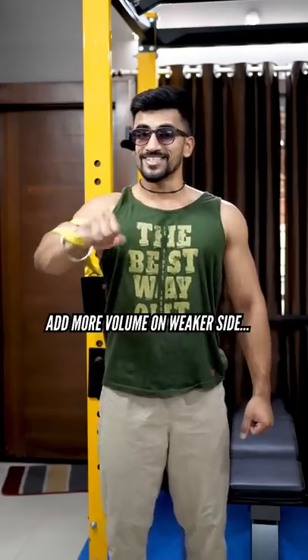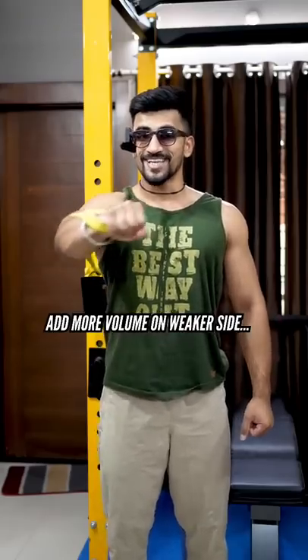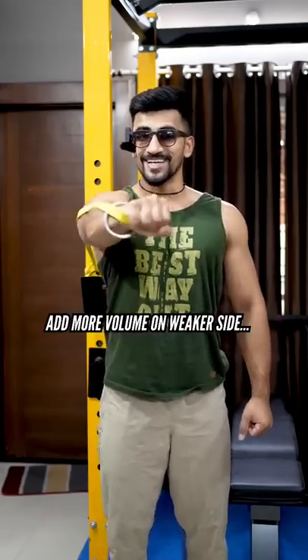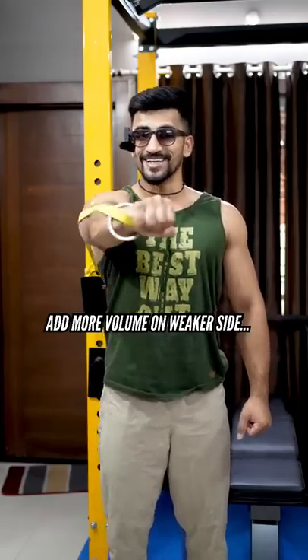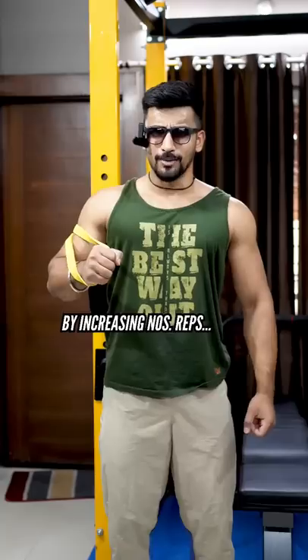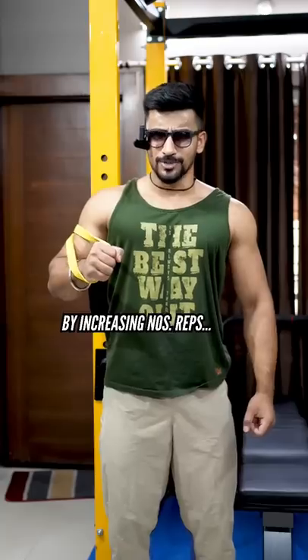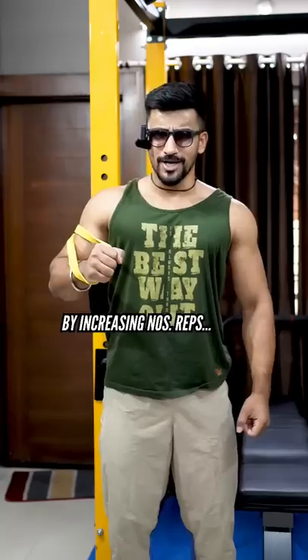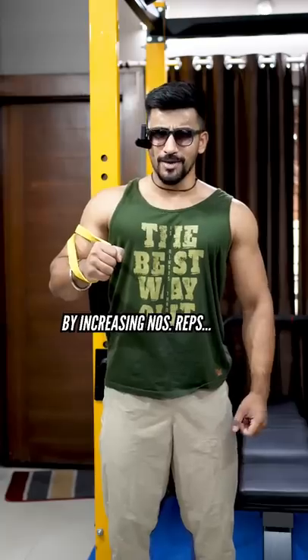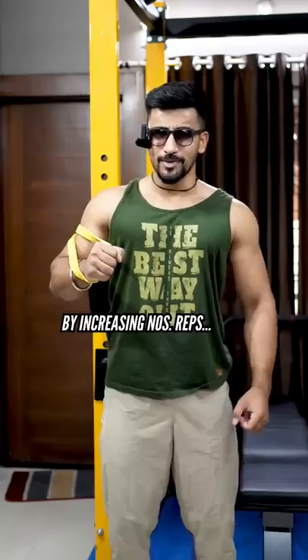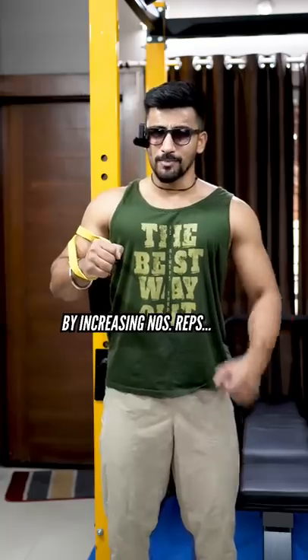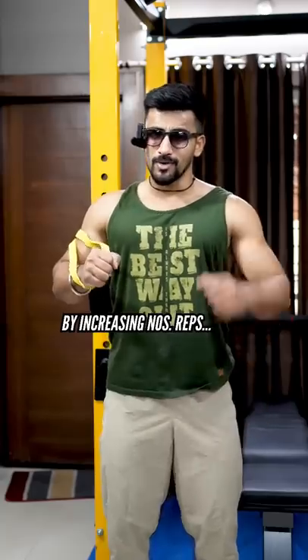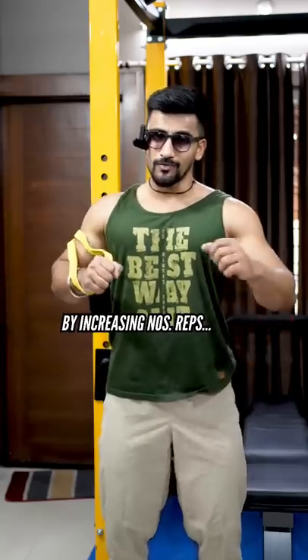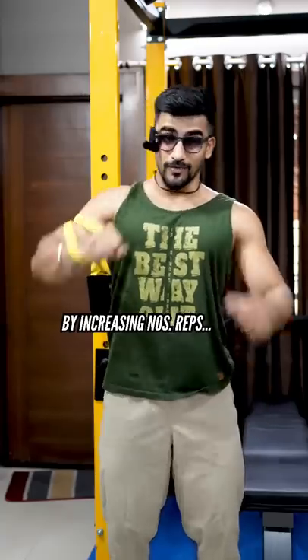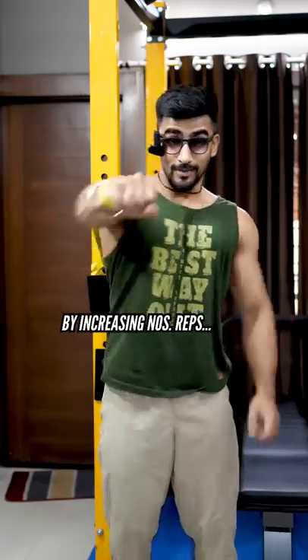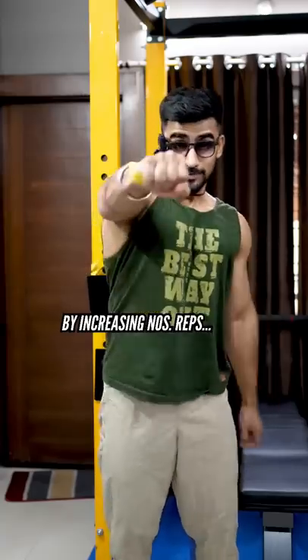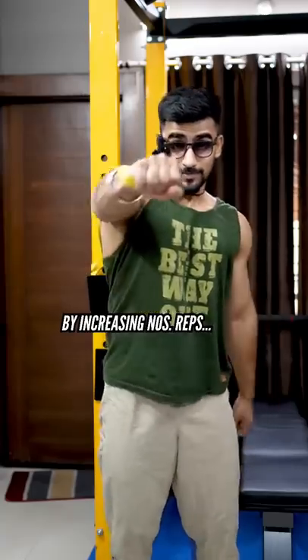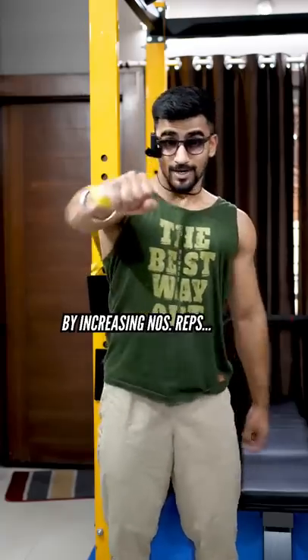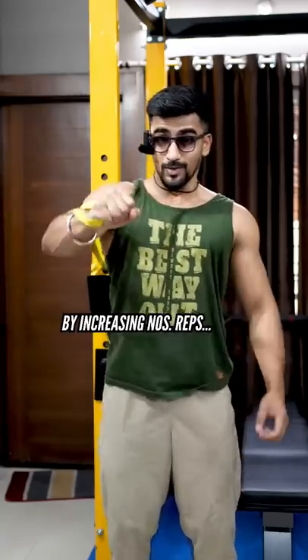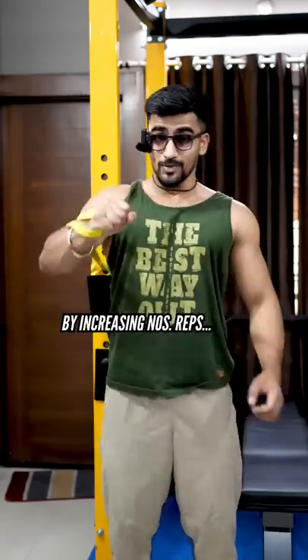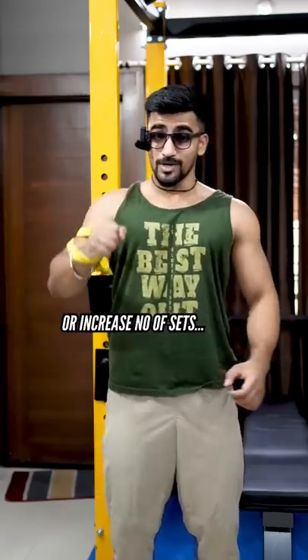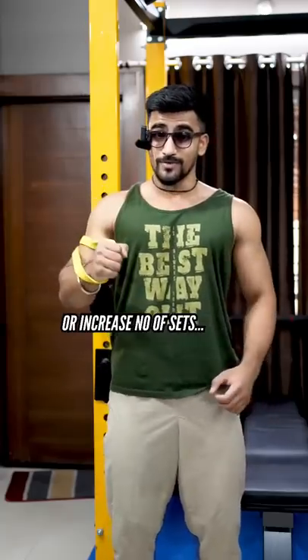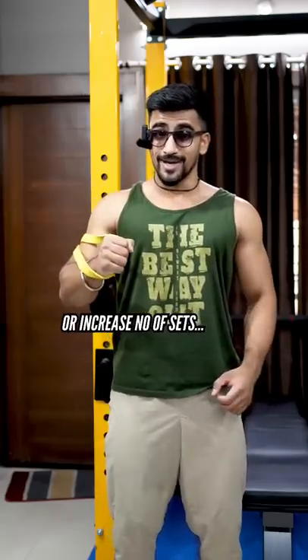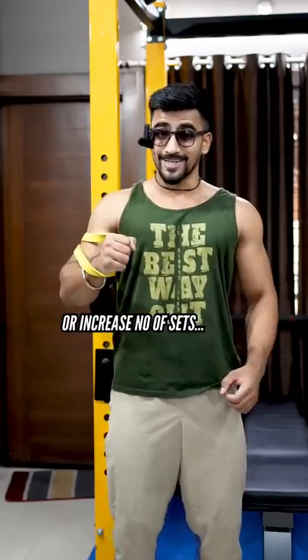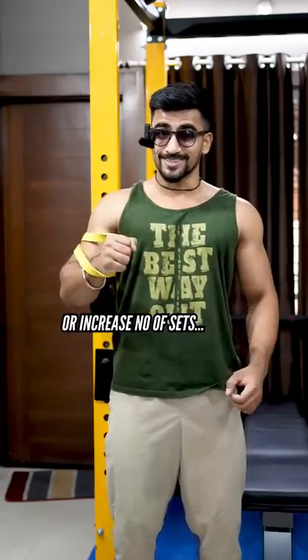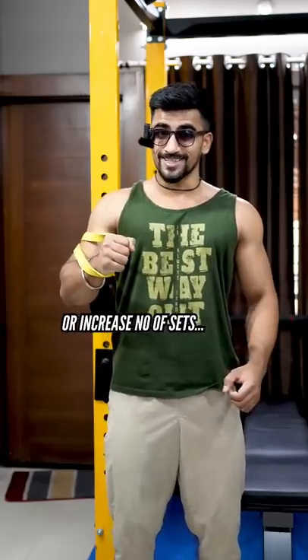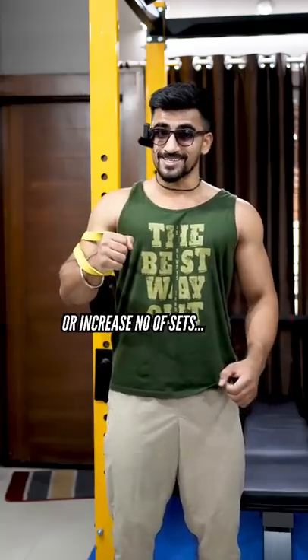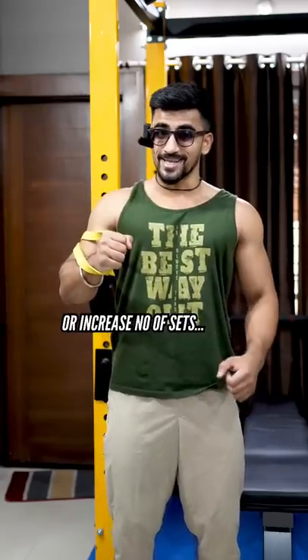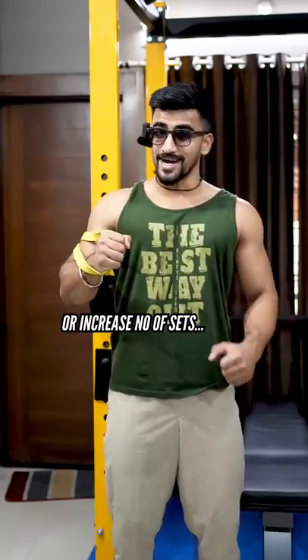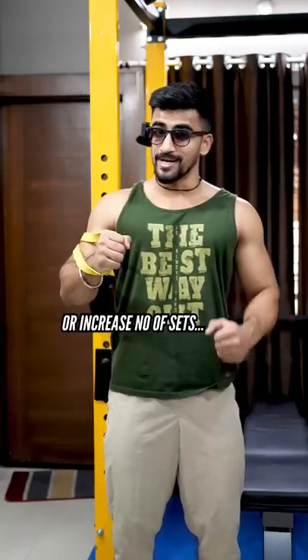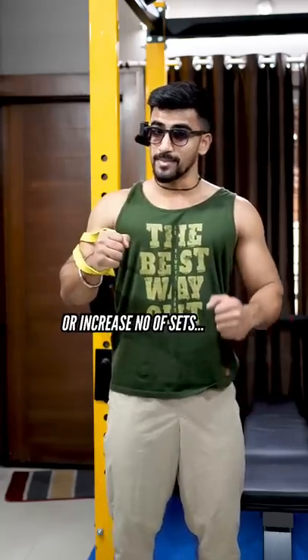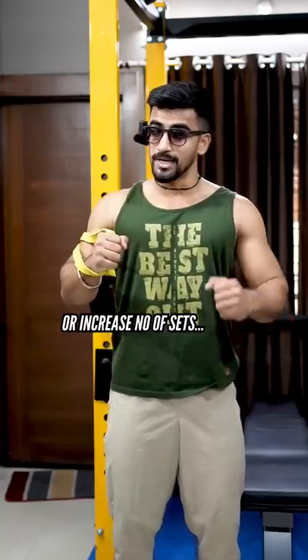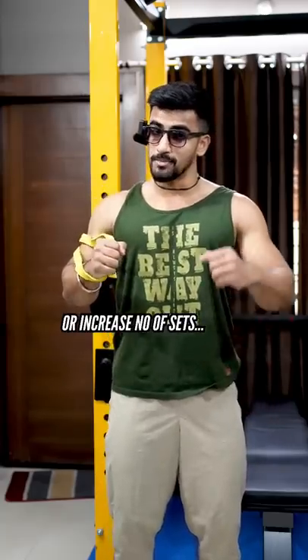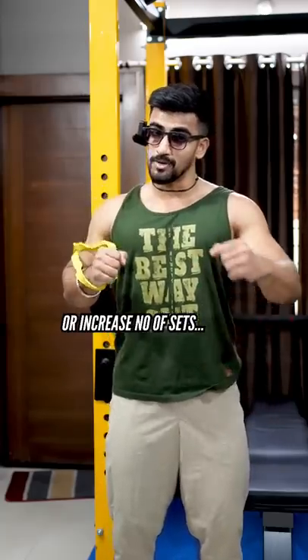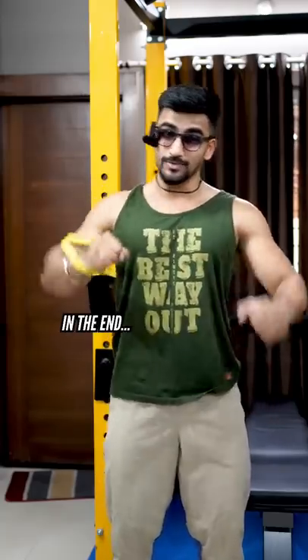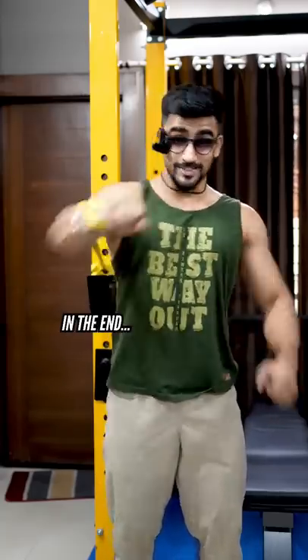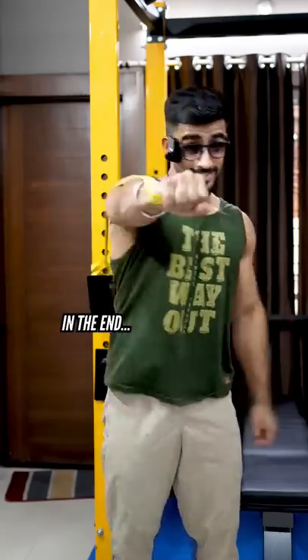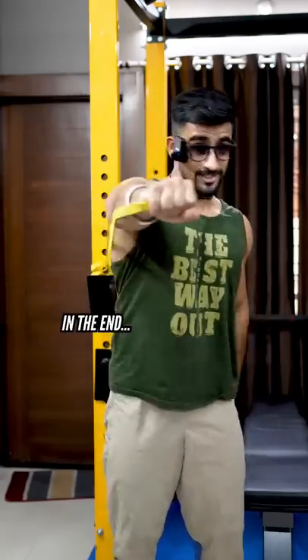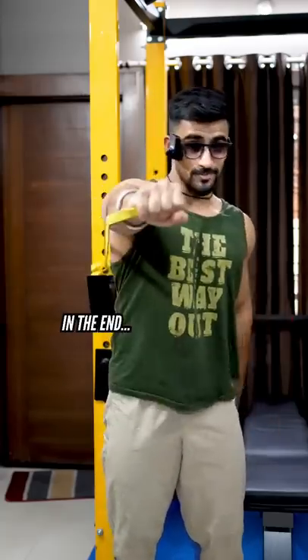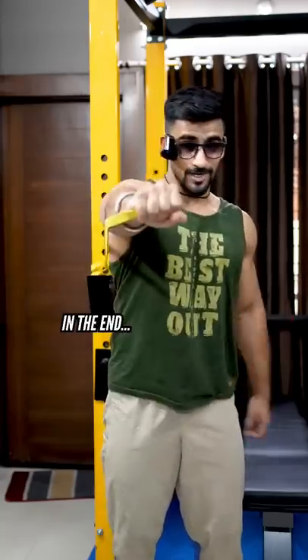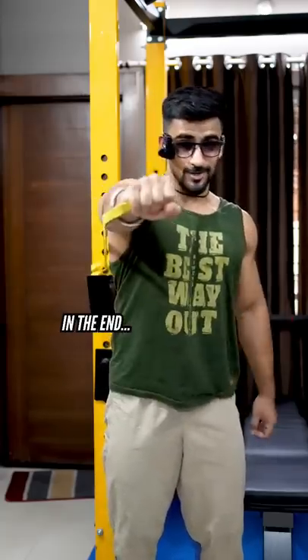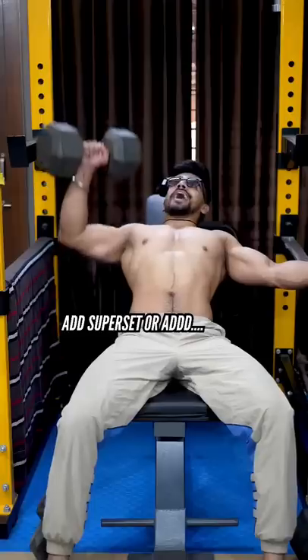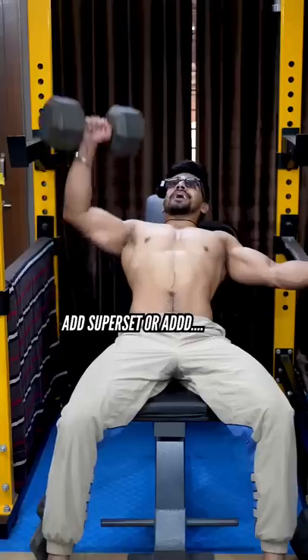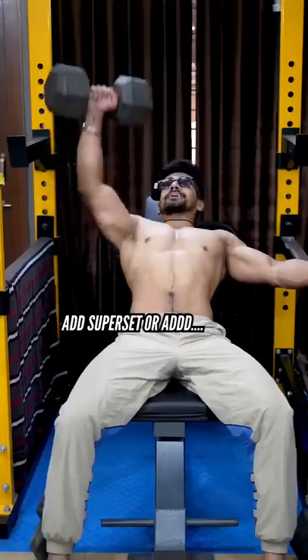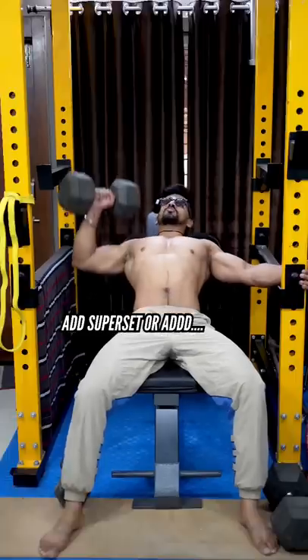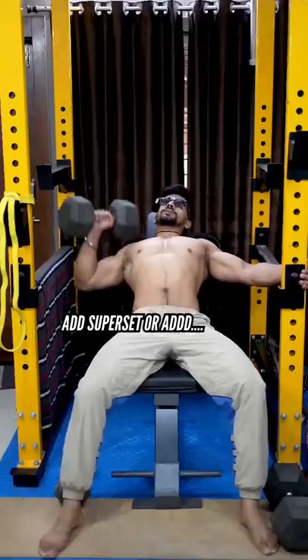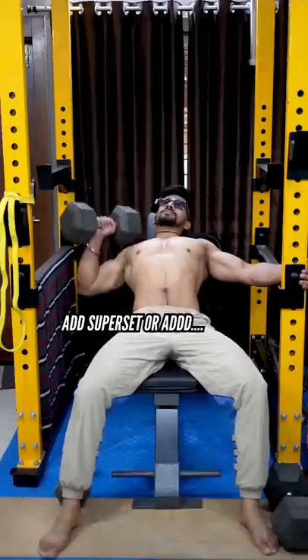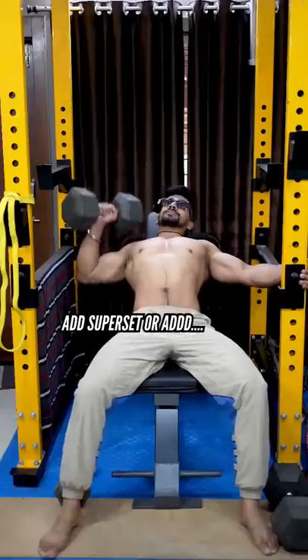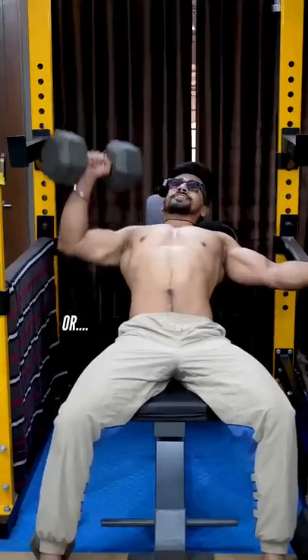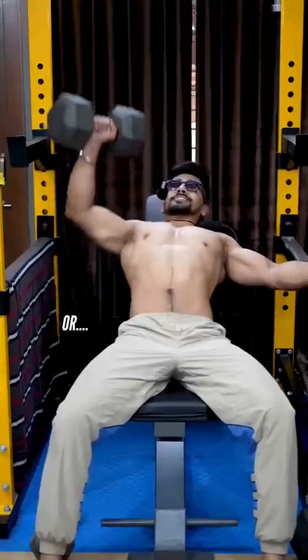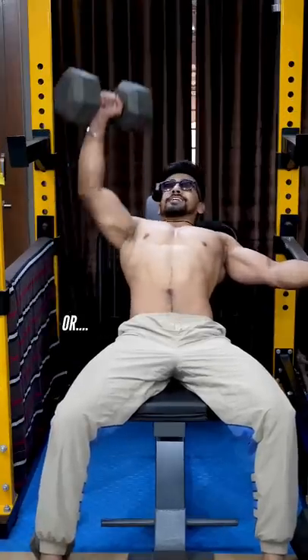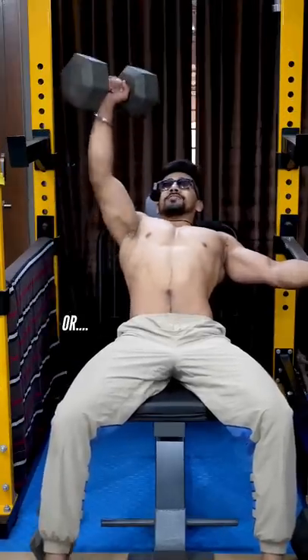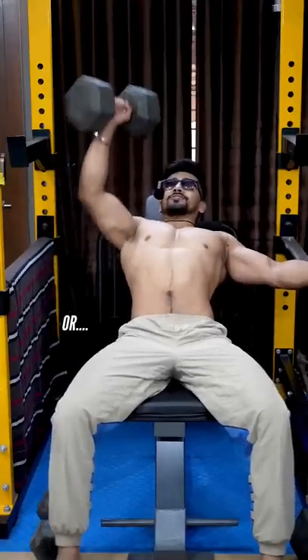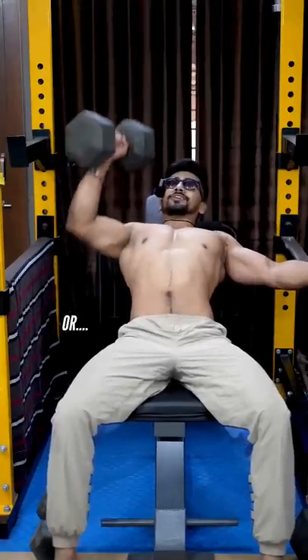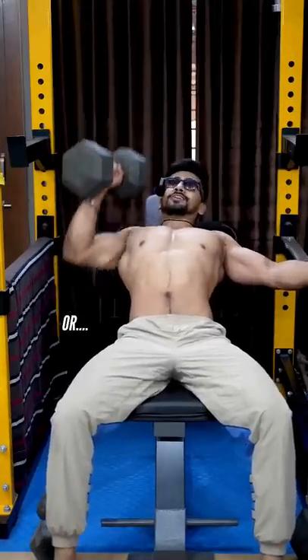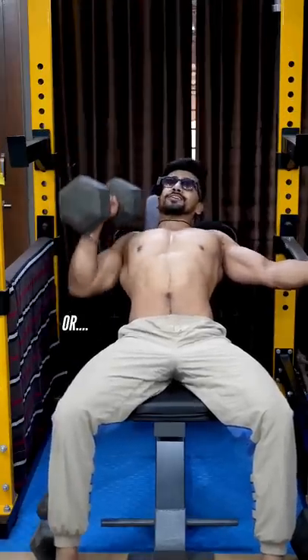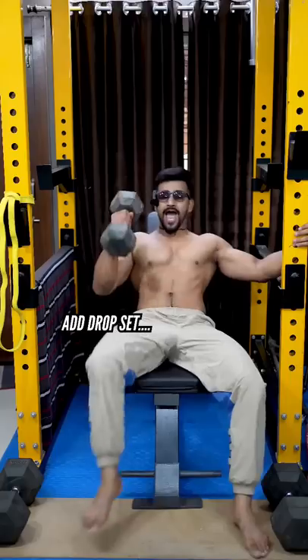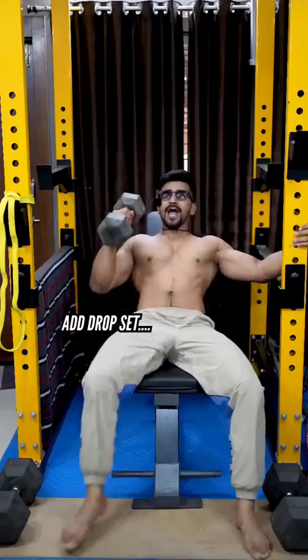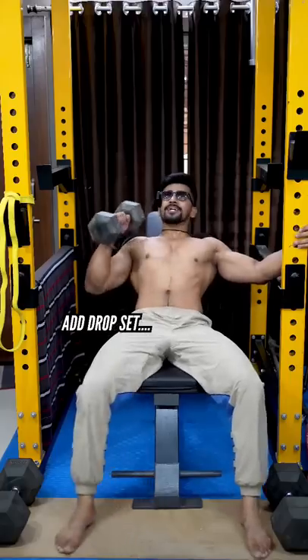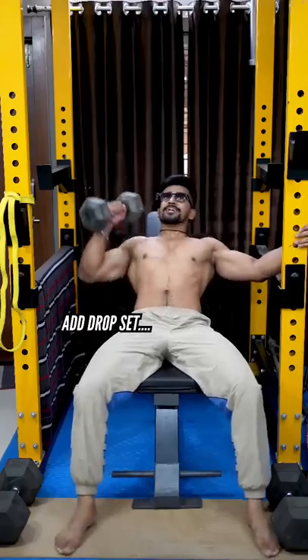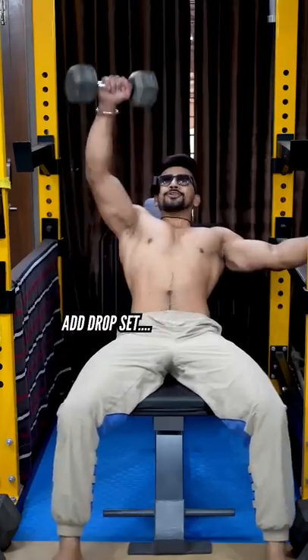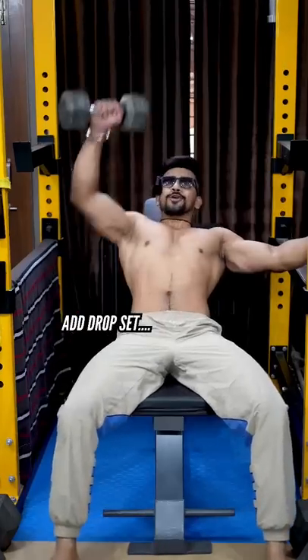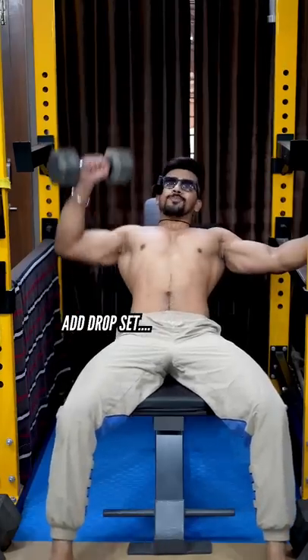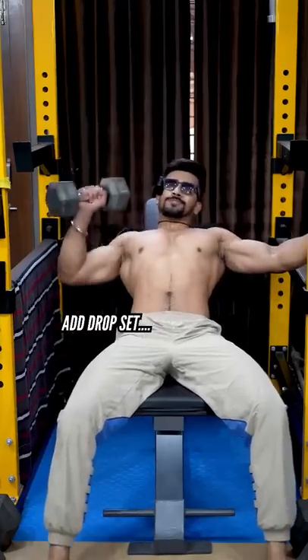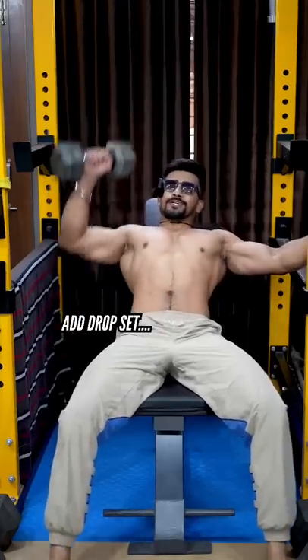Add more volume on your weaker side. You can add number of reps, or add number of sets, add a superset, or add a drop set.